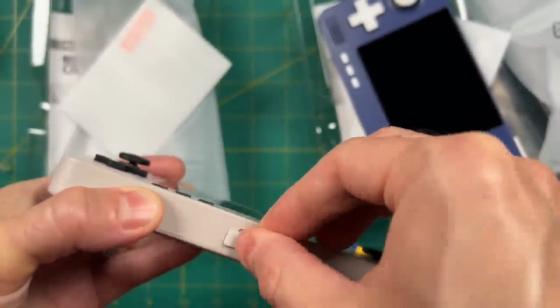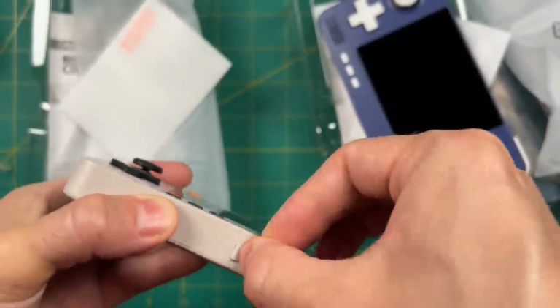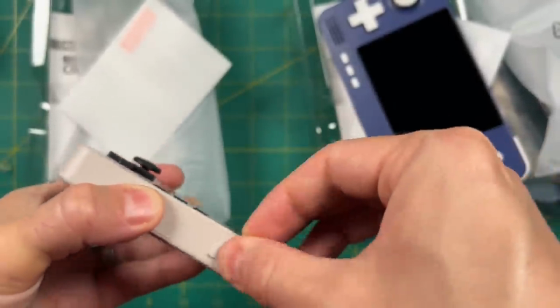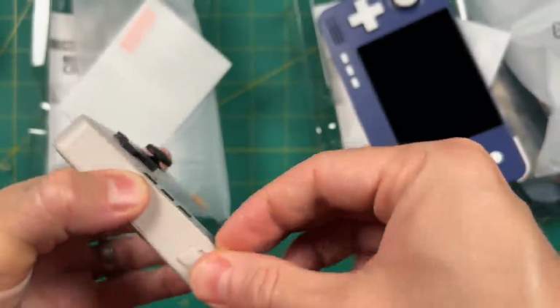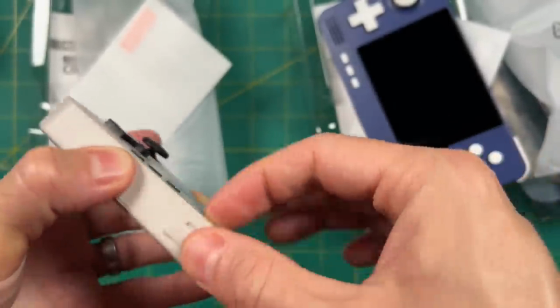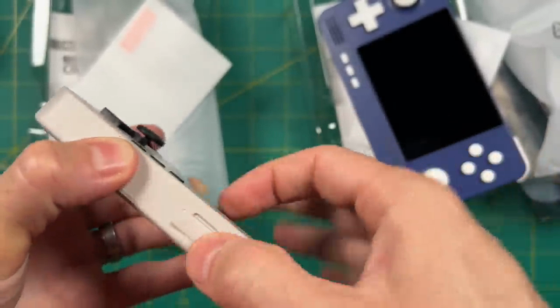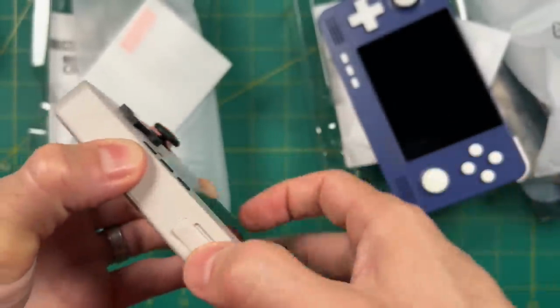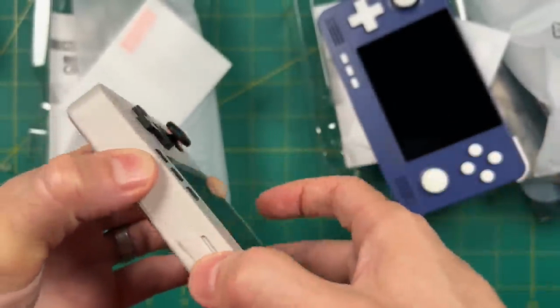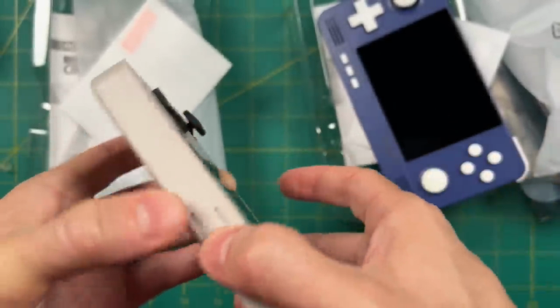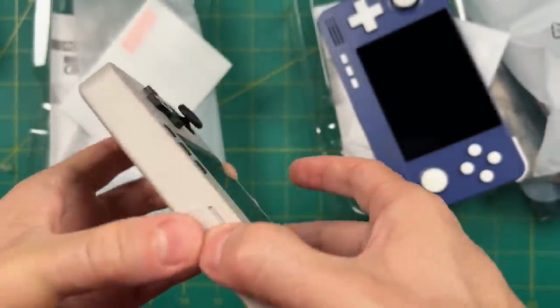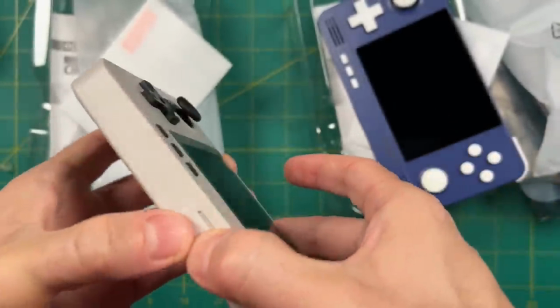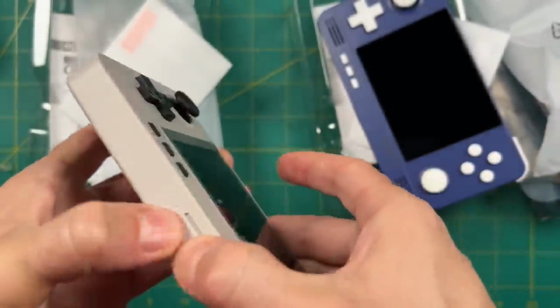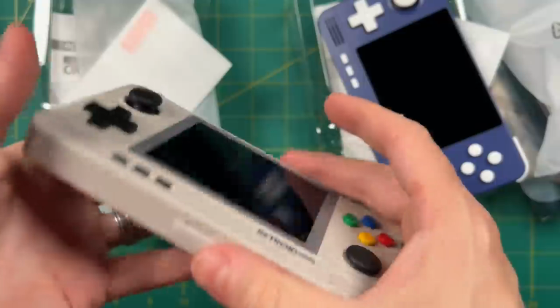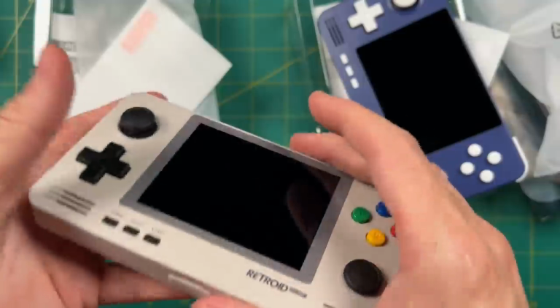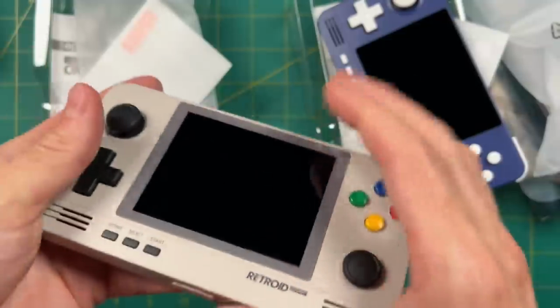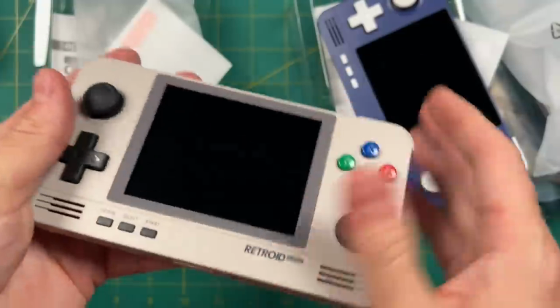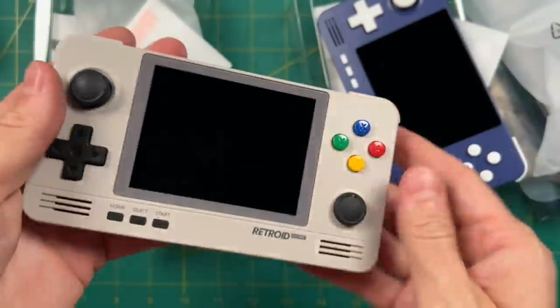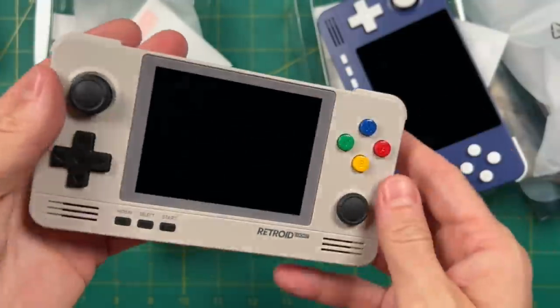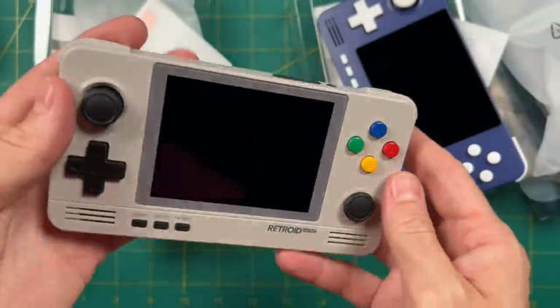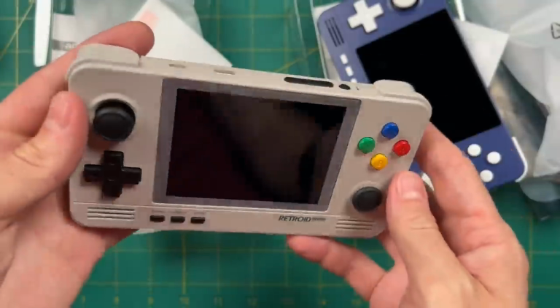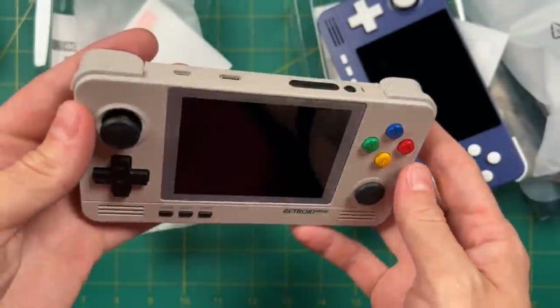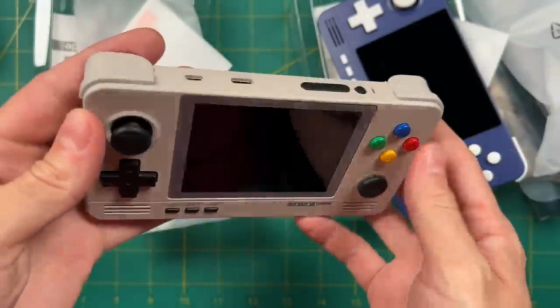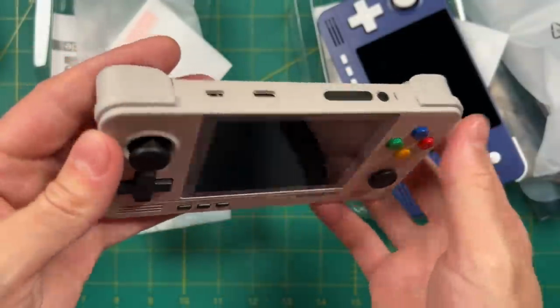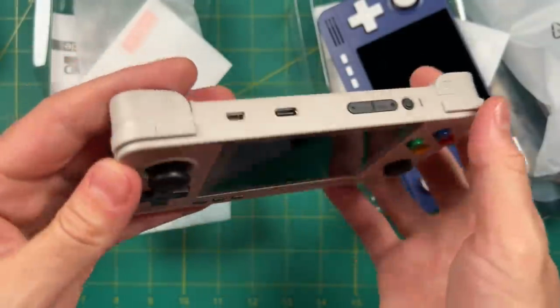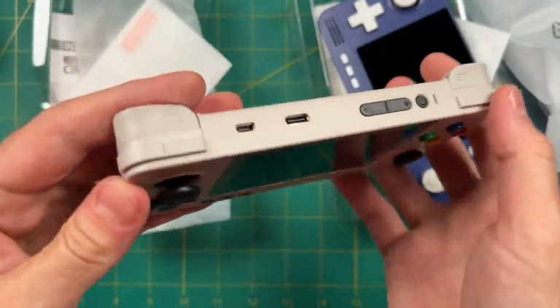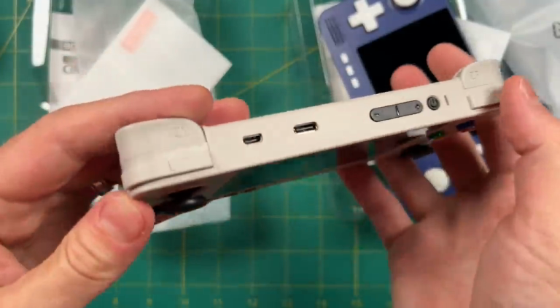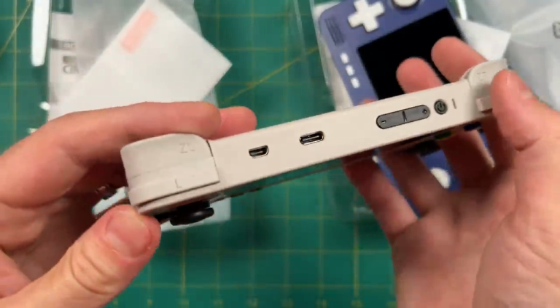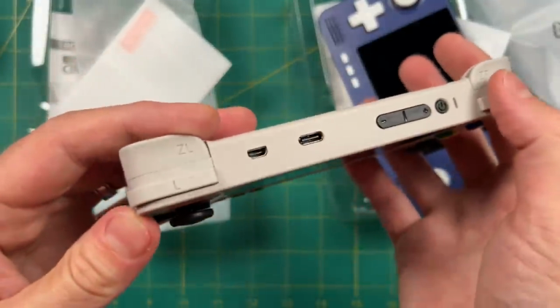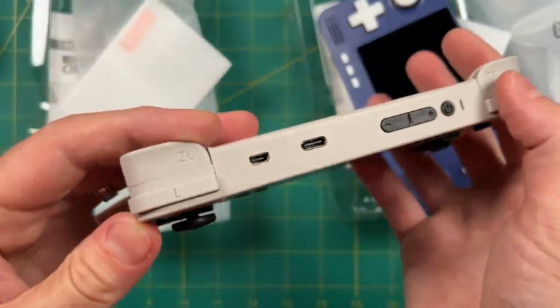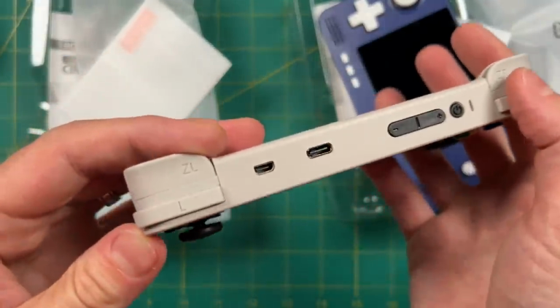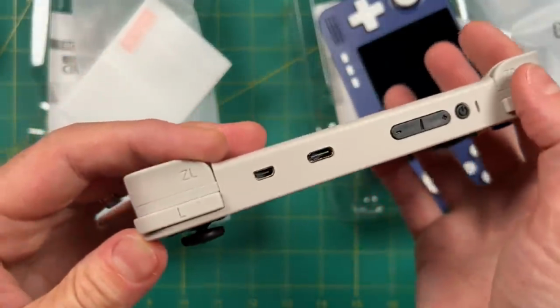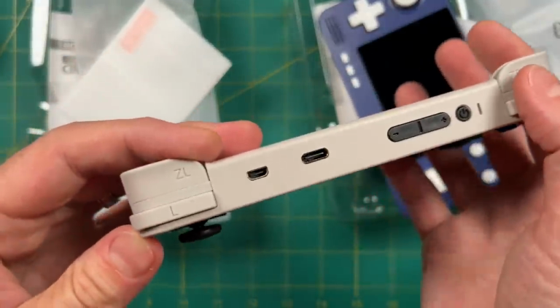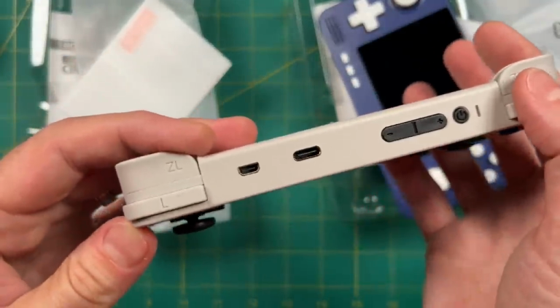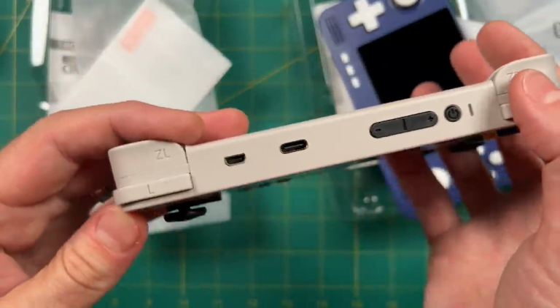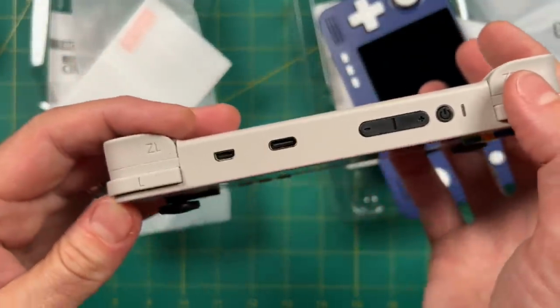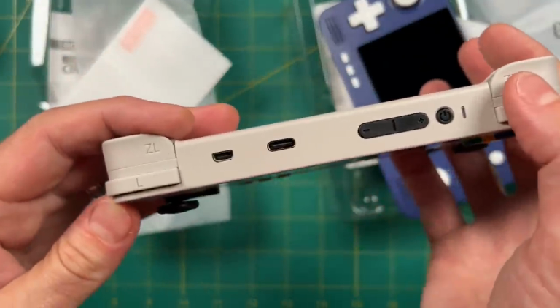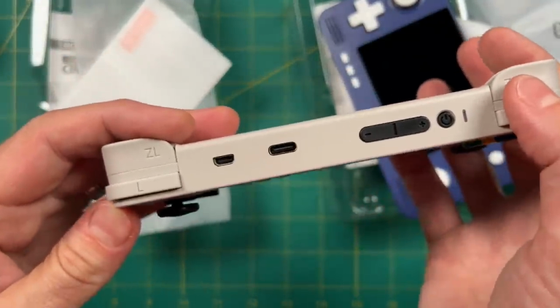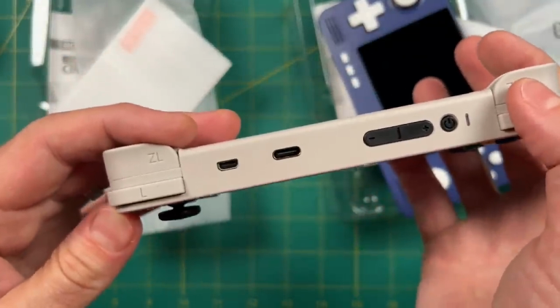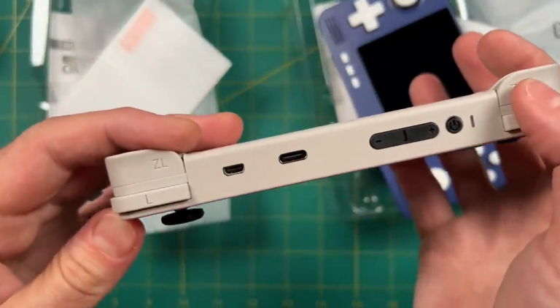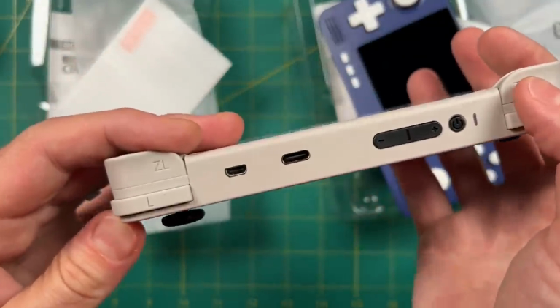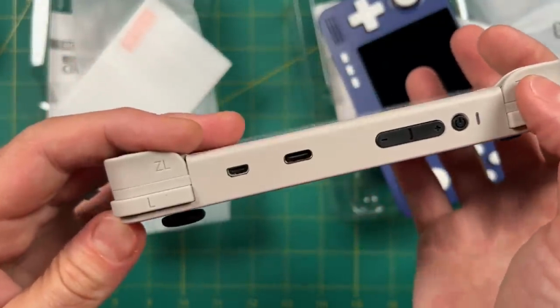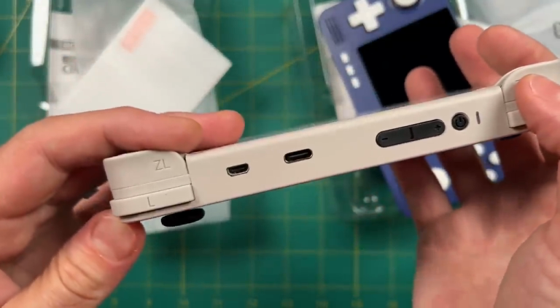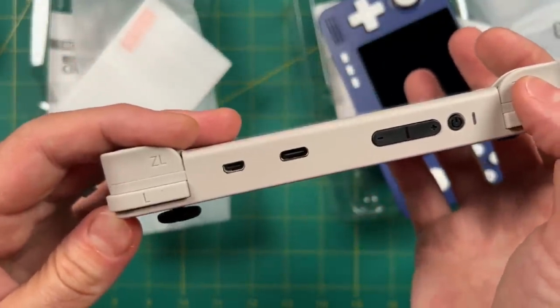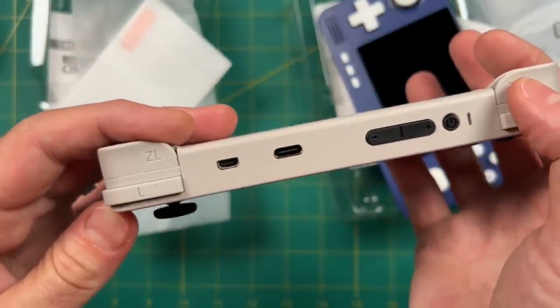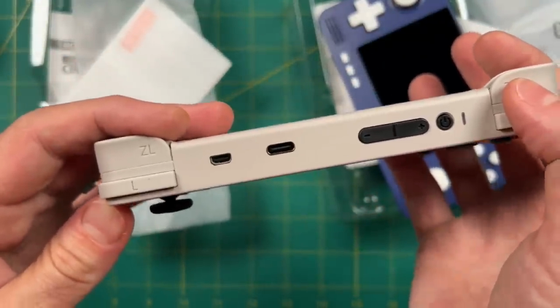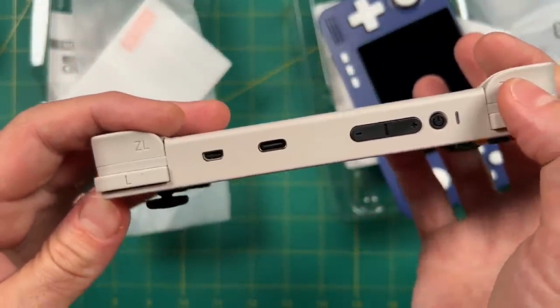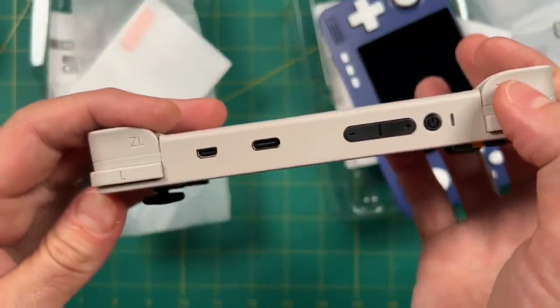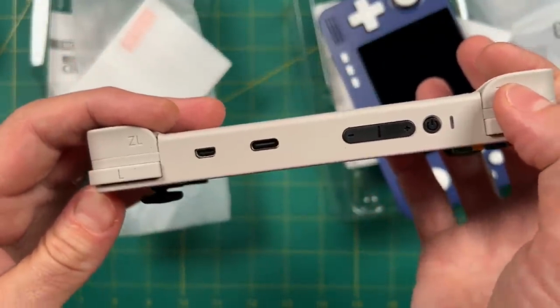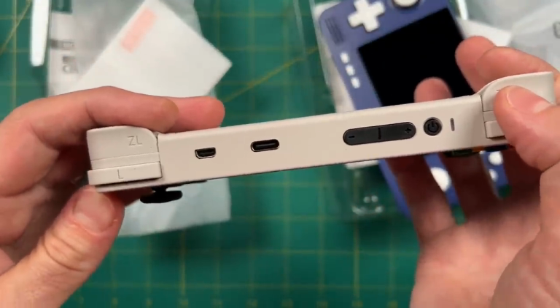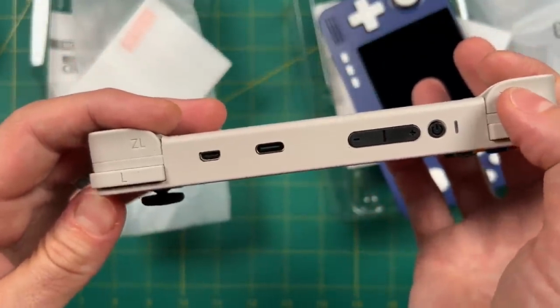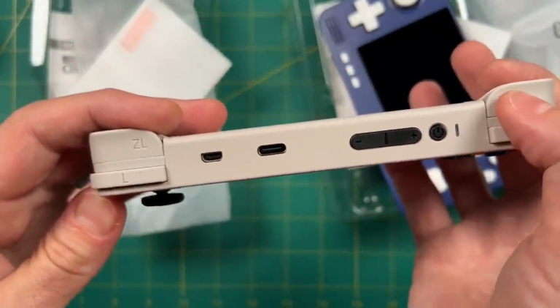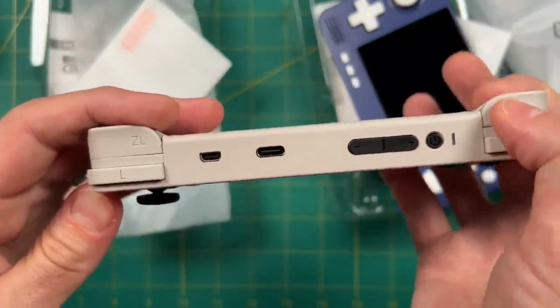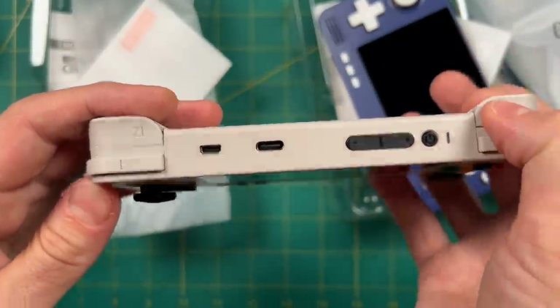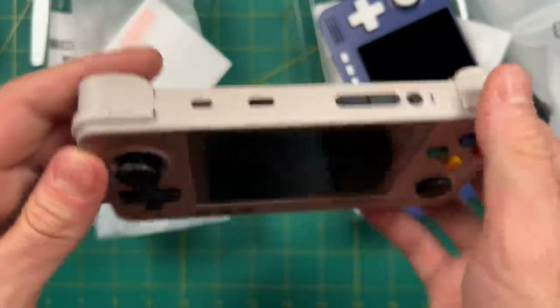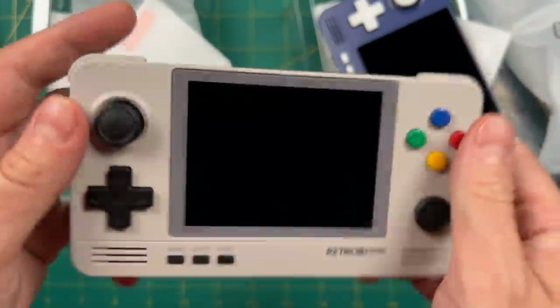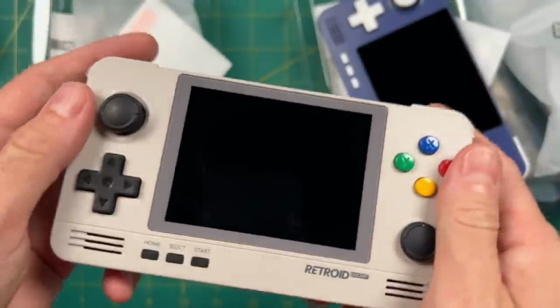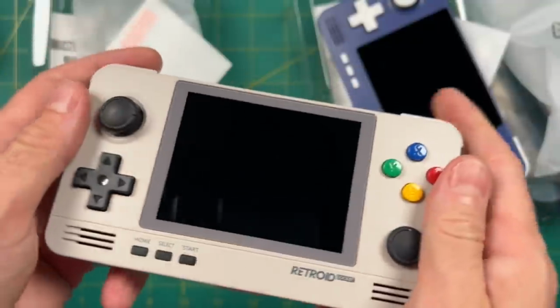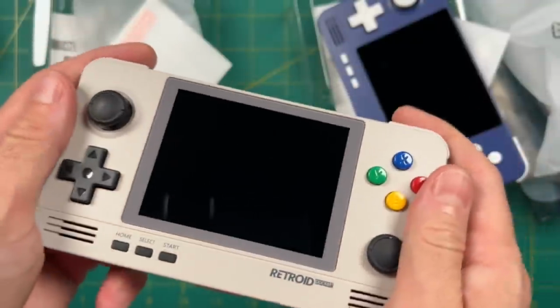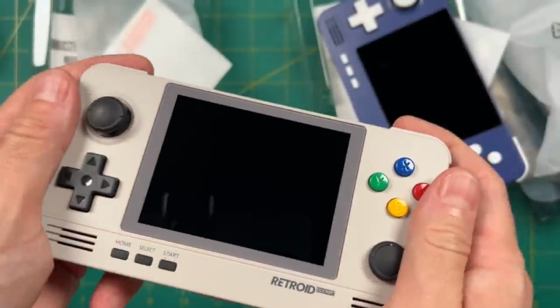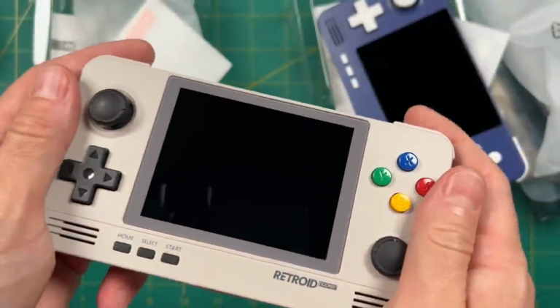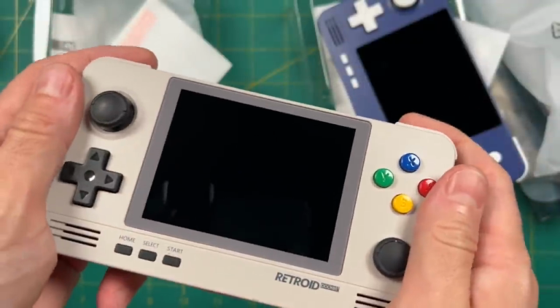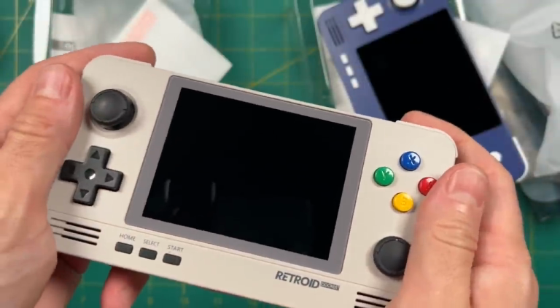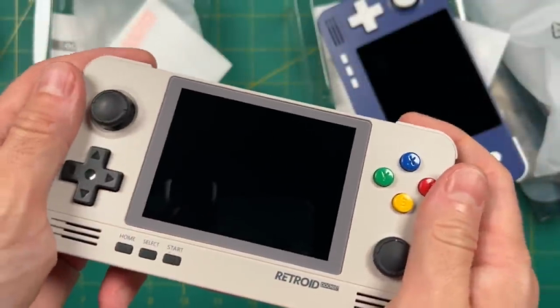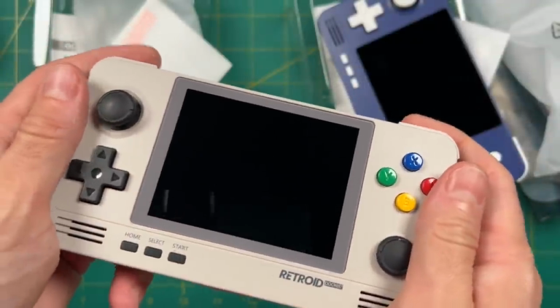Up top we have a micro HDMI output, USB-C for data and charging, a volume button, power button, and an LED indicator.